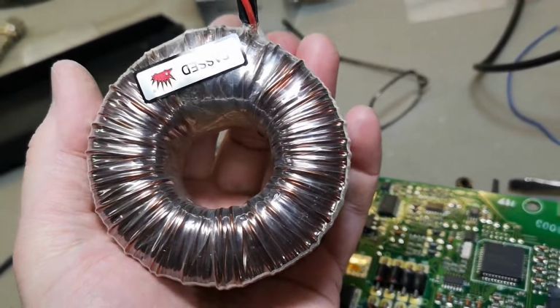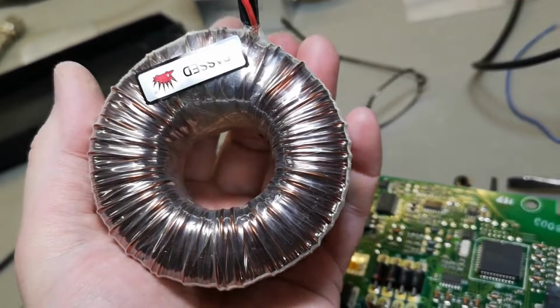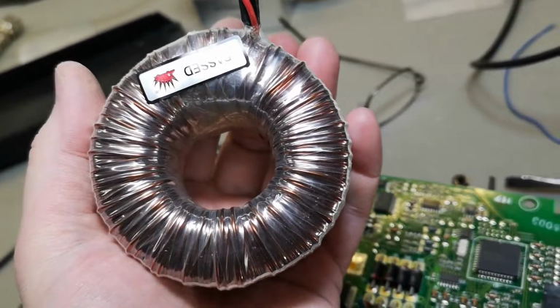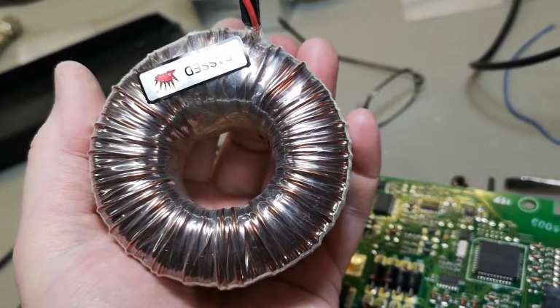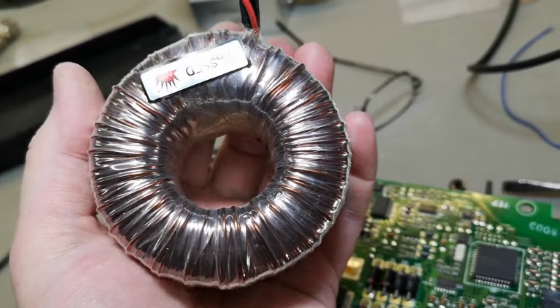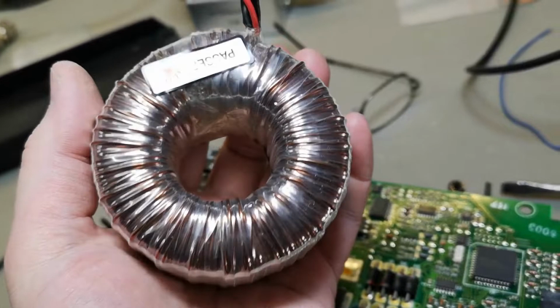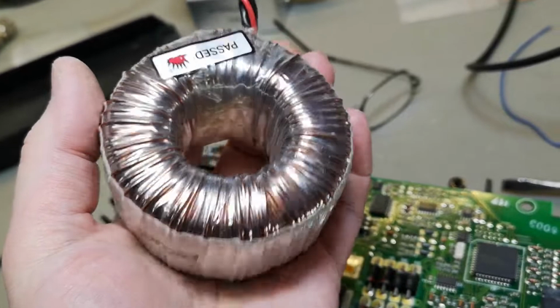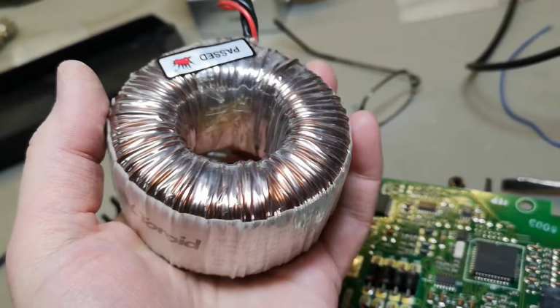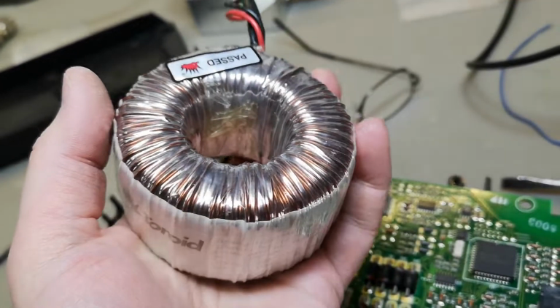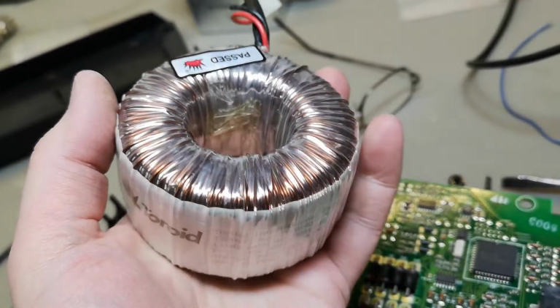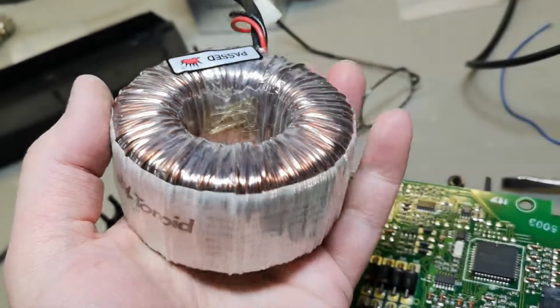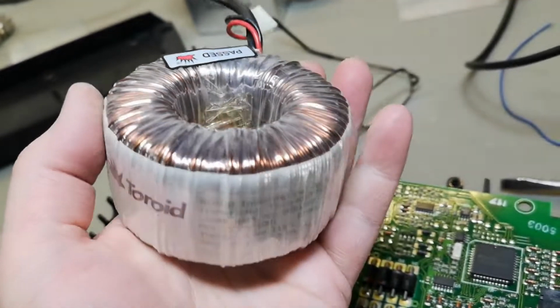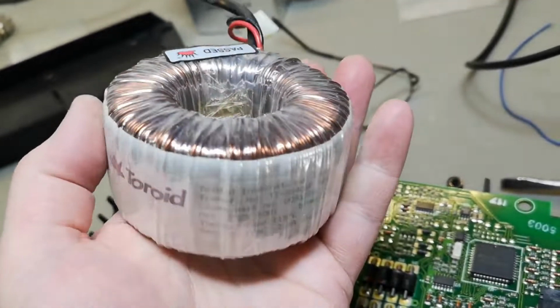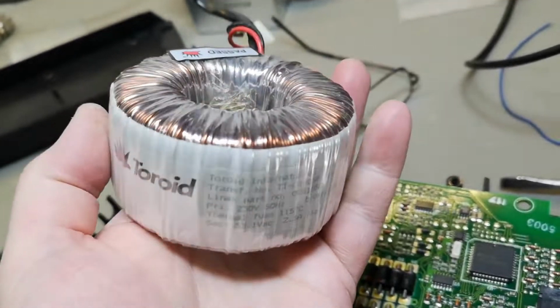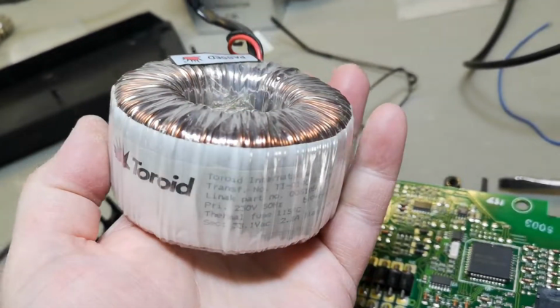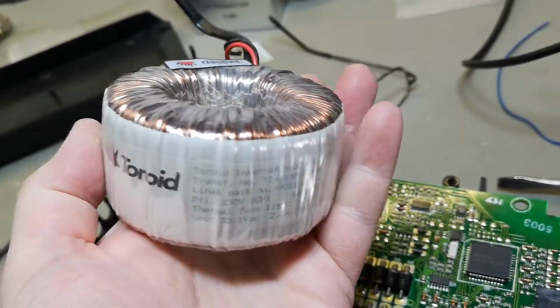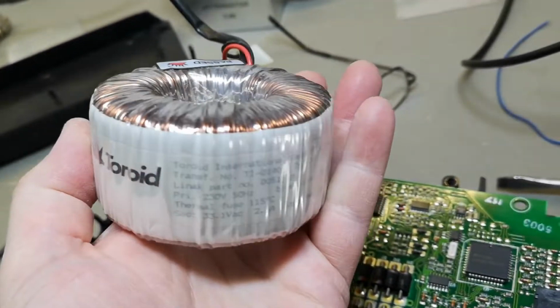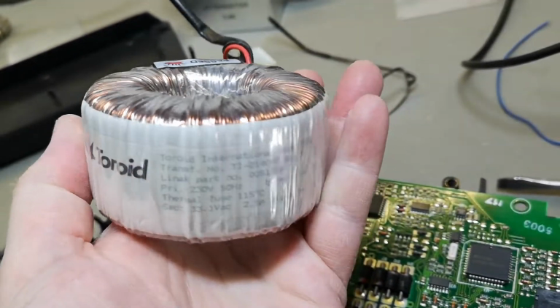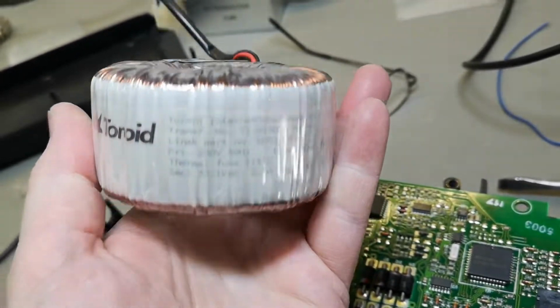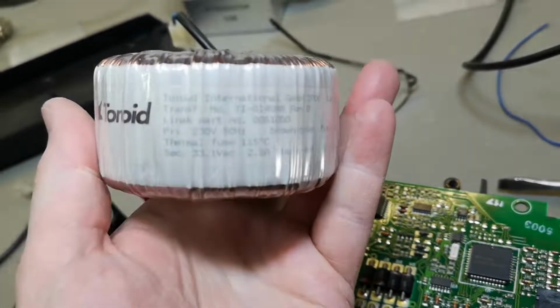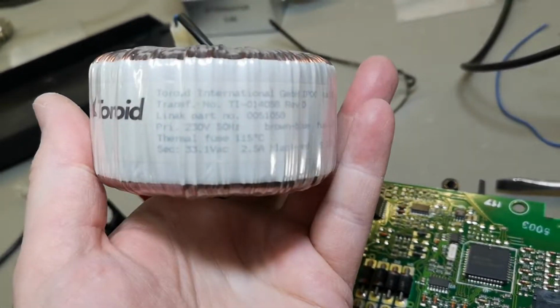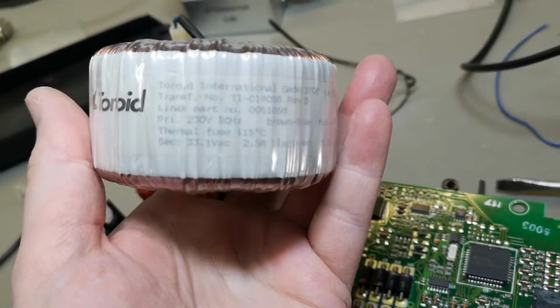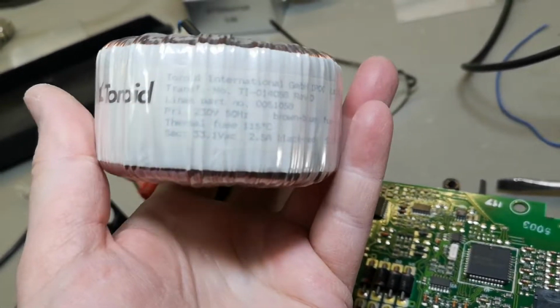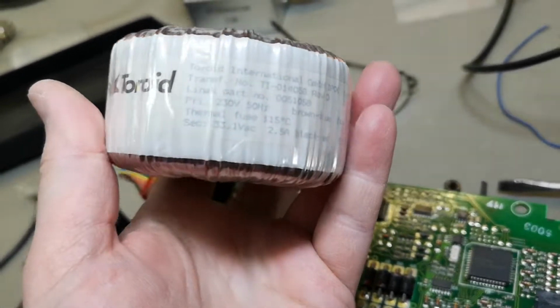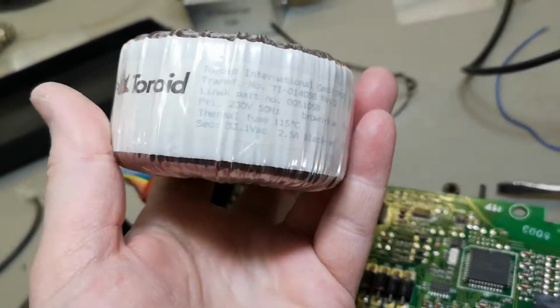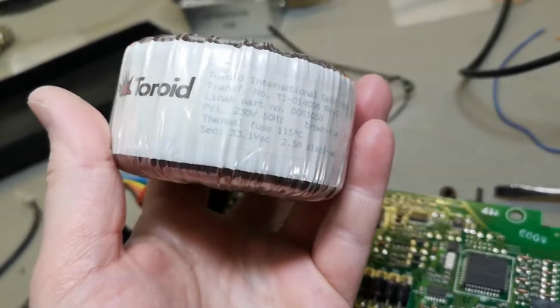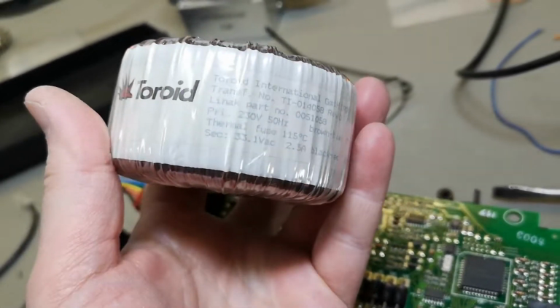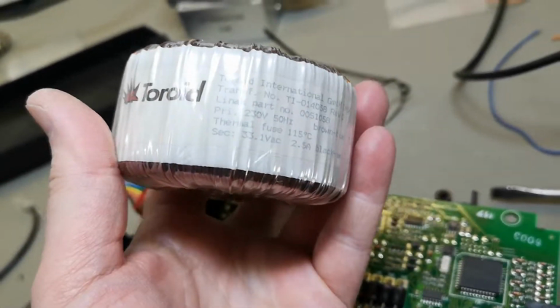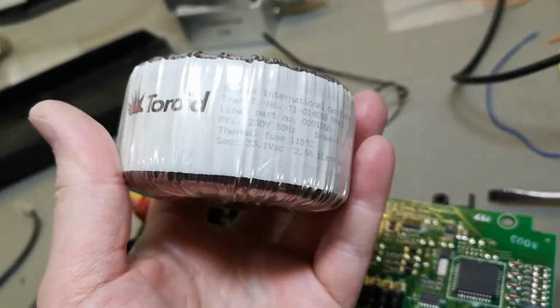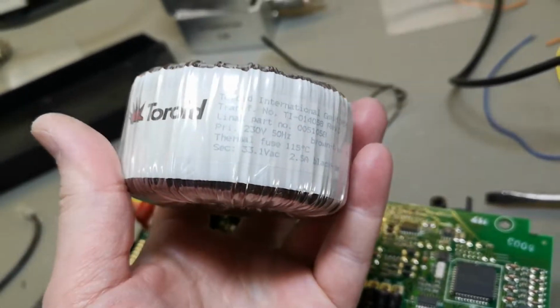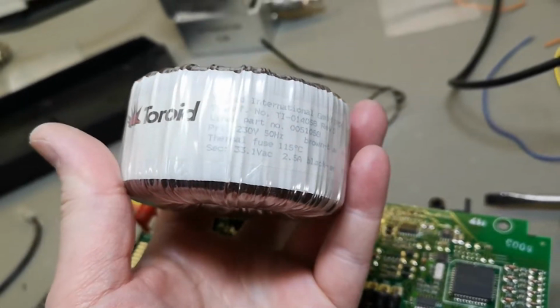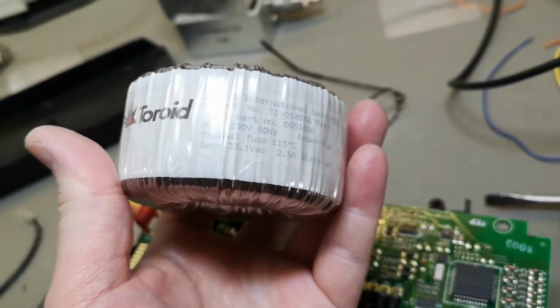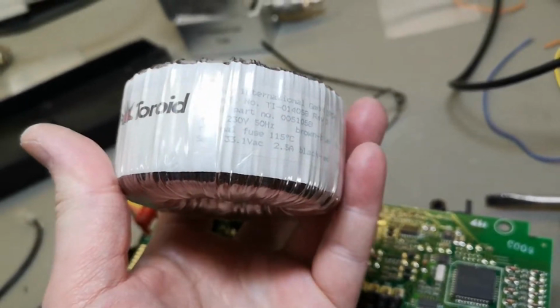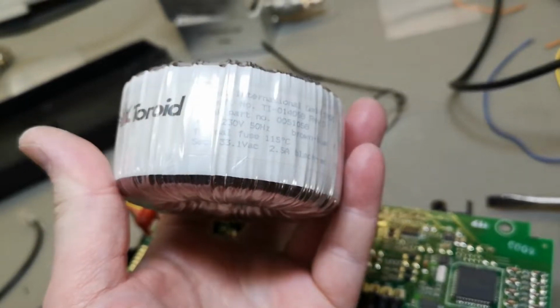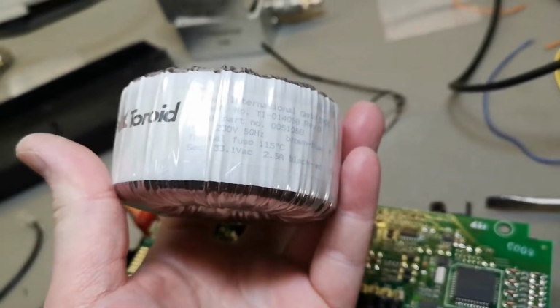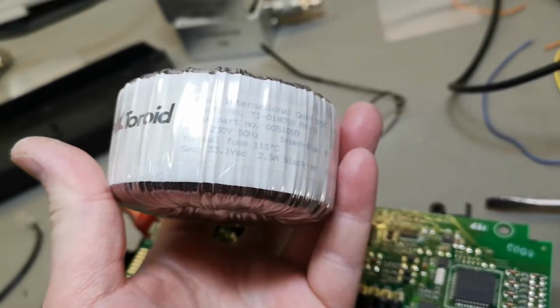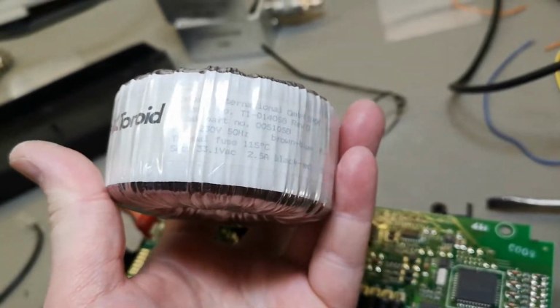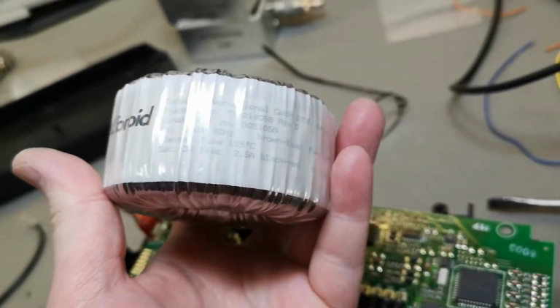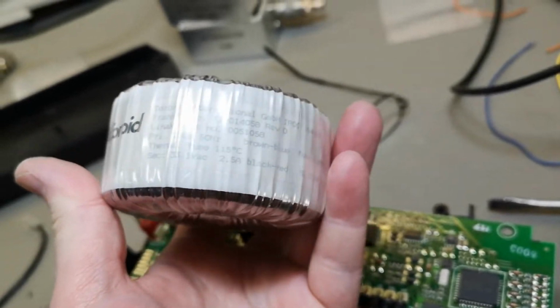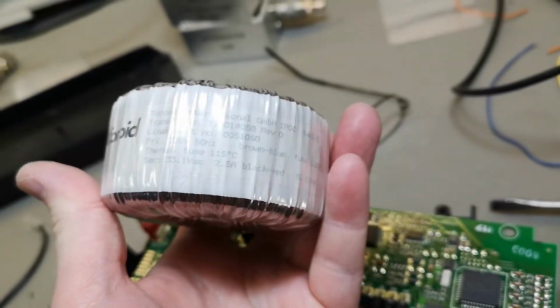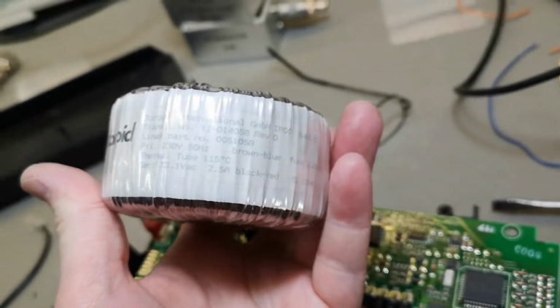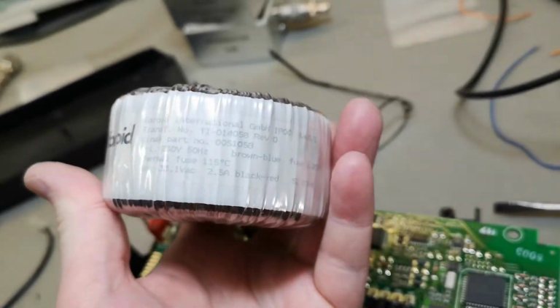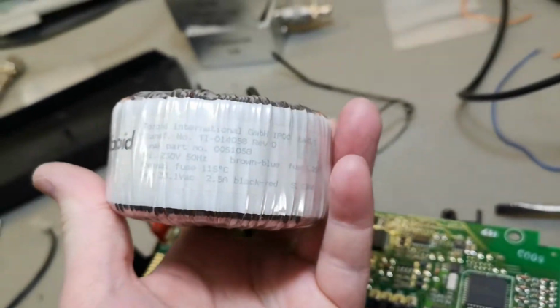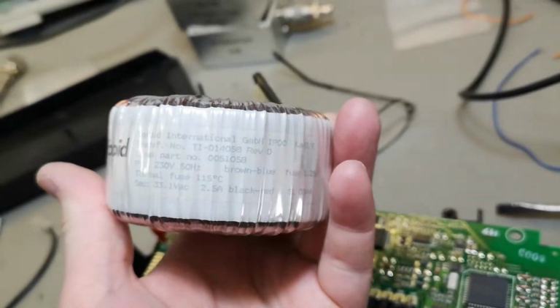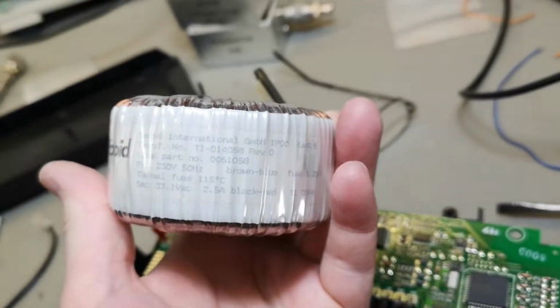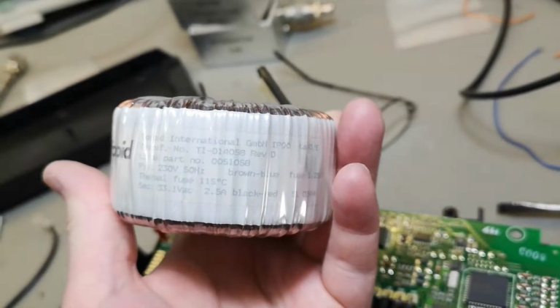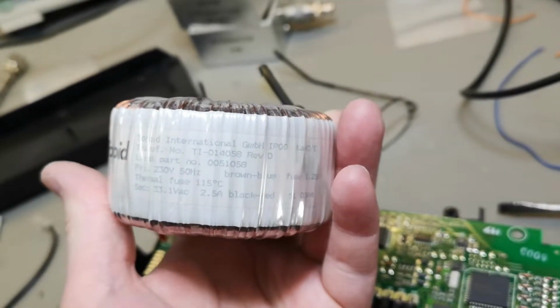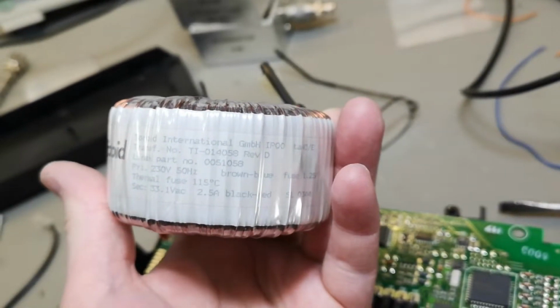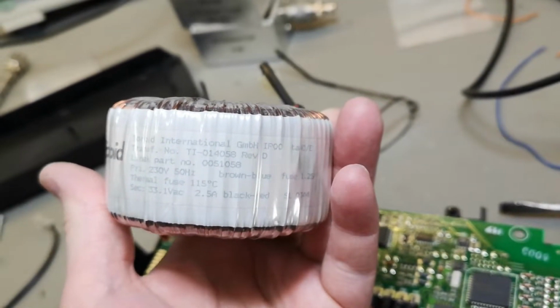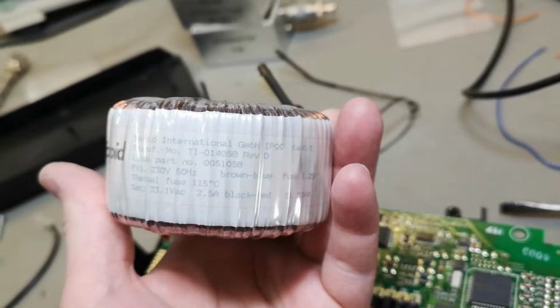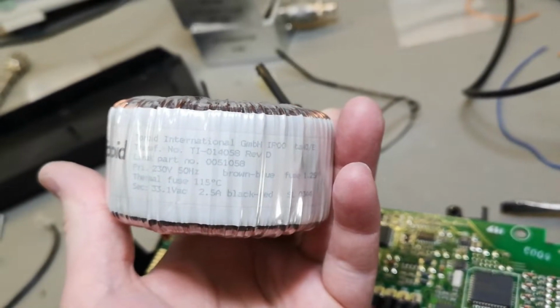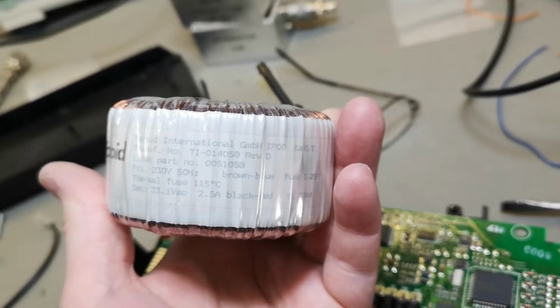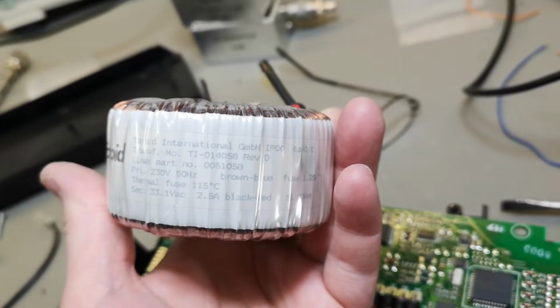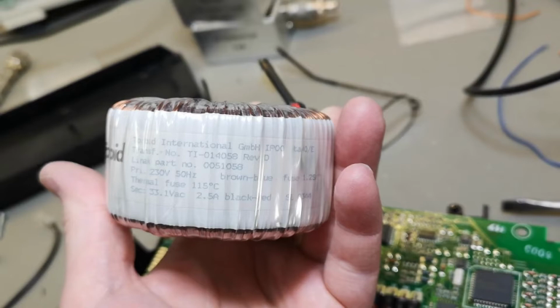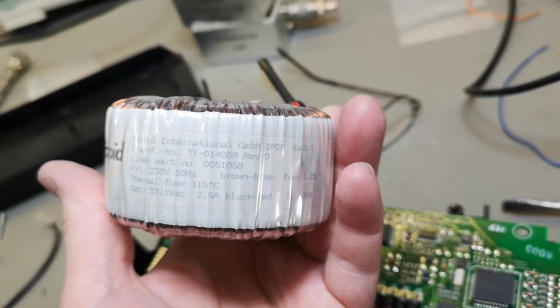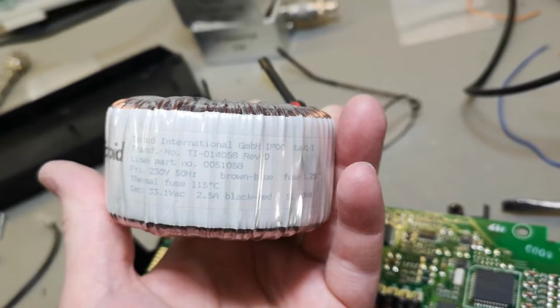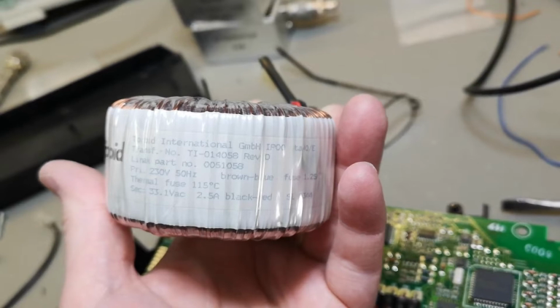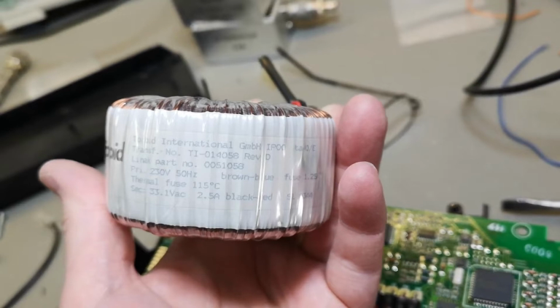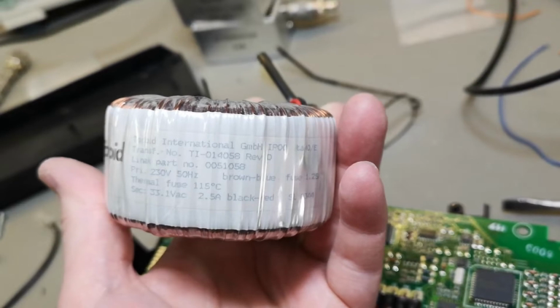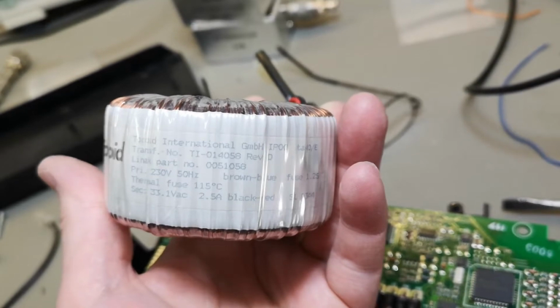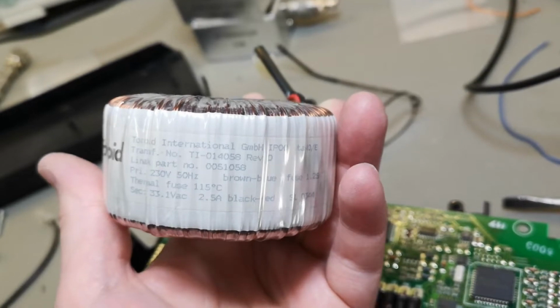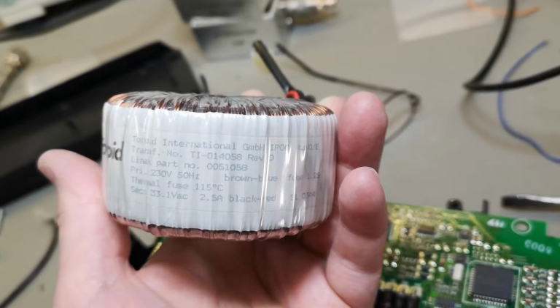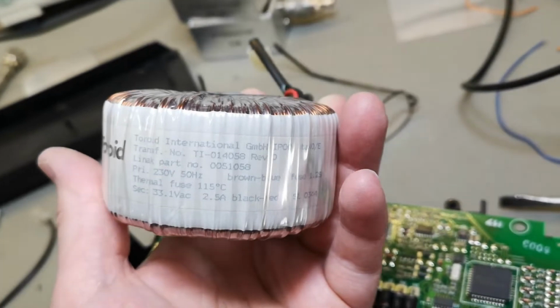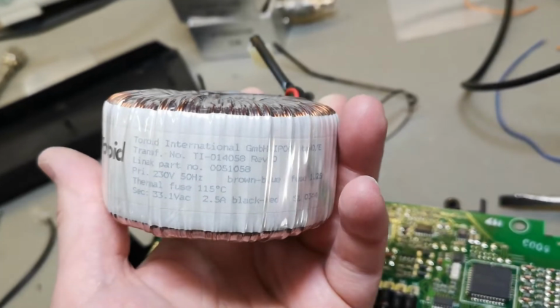And look — it's looking like it was new, but this one is 20 years old.